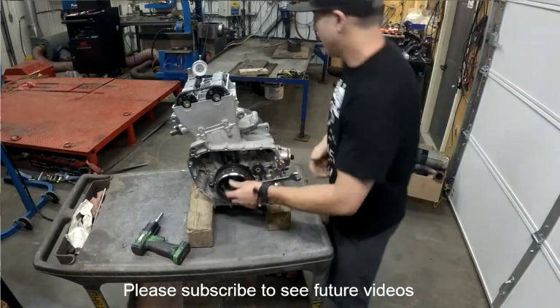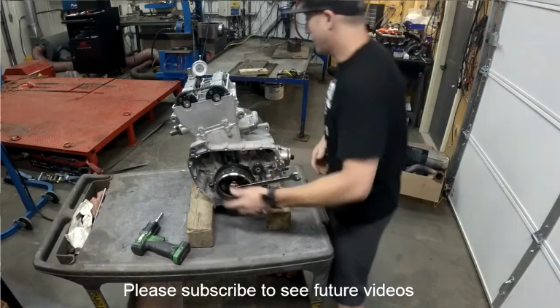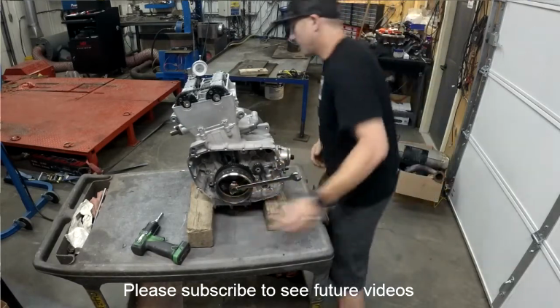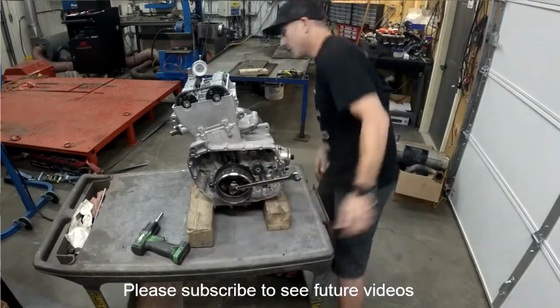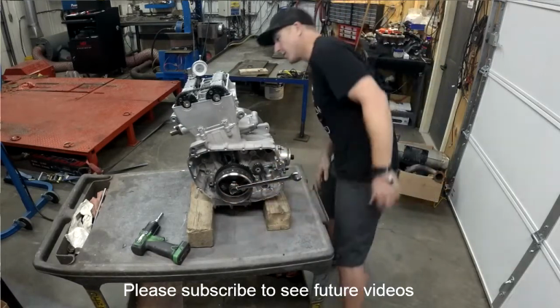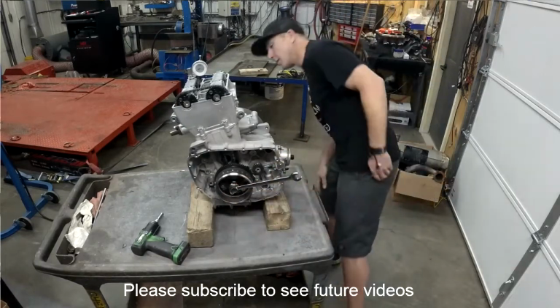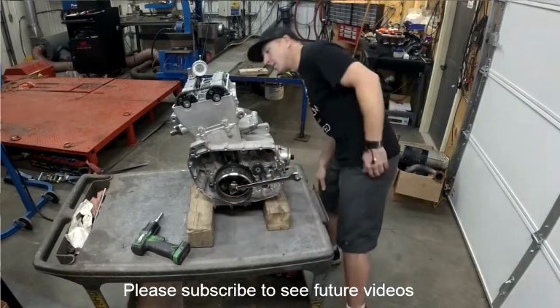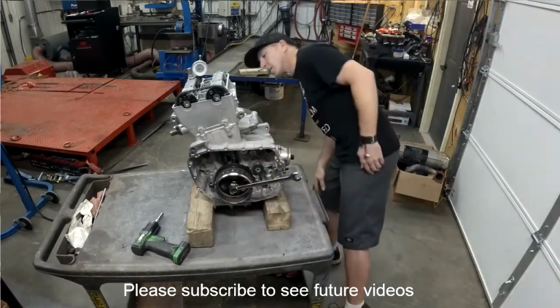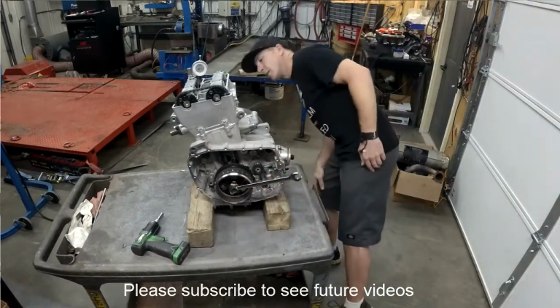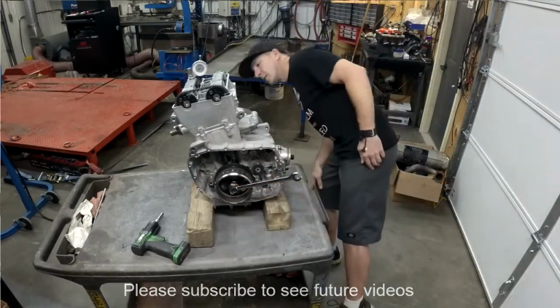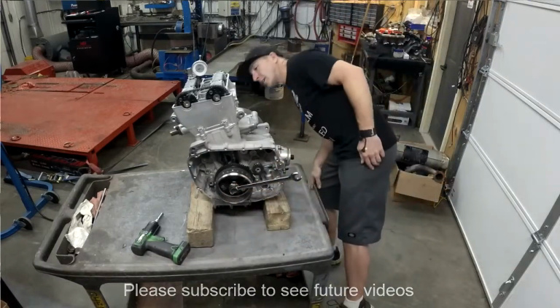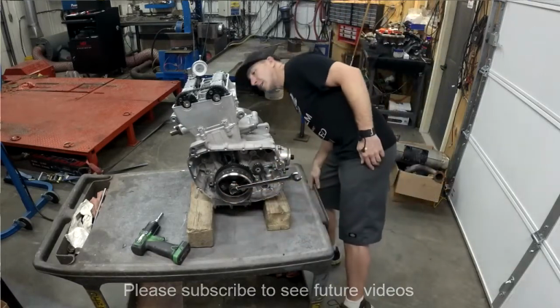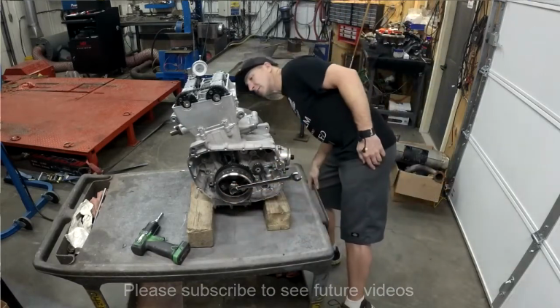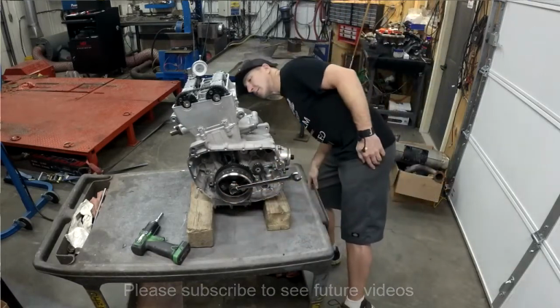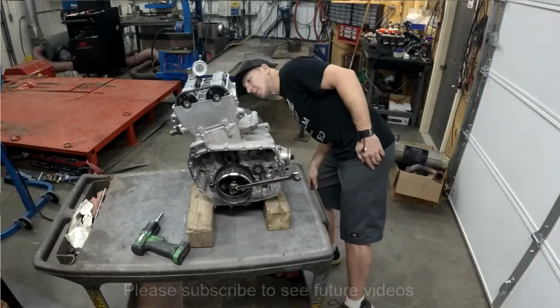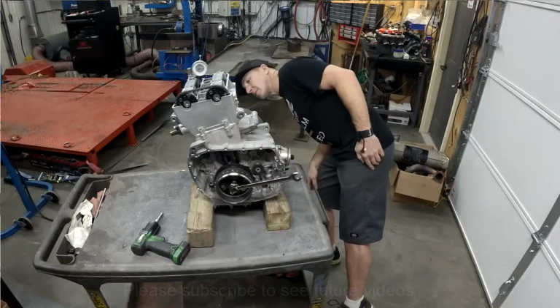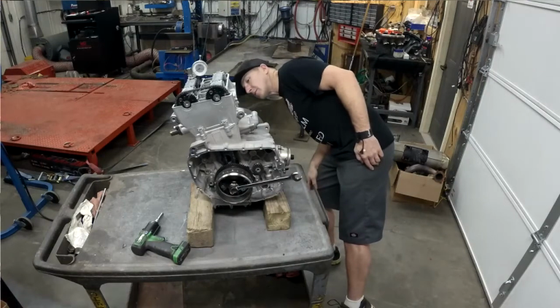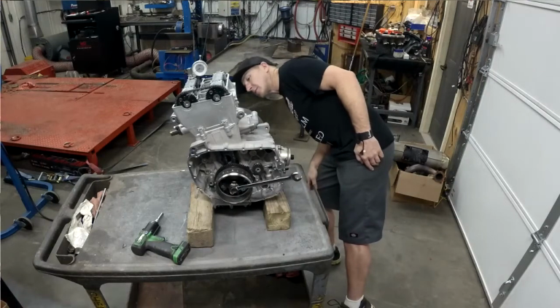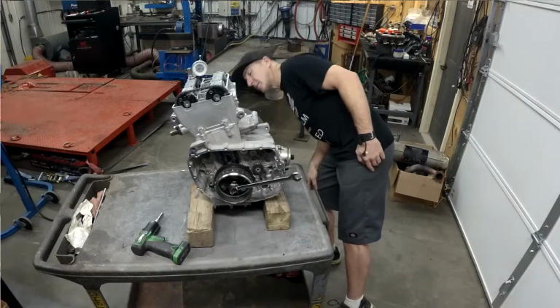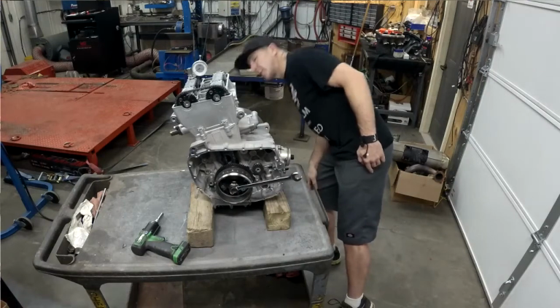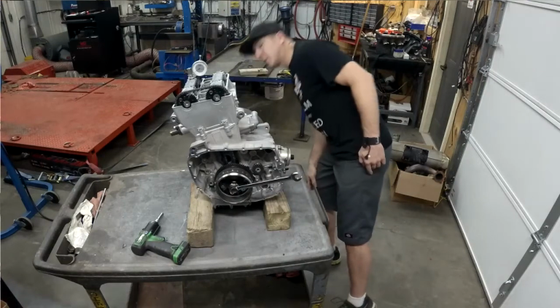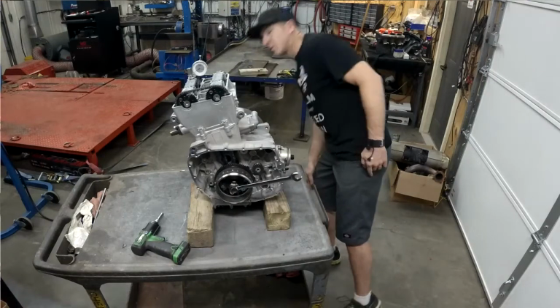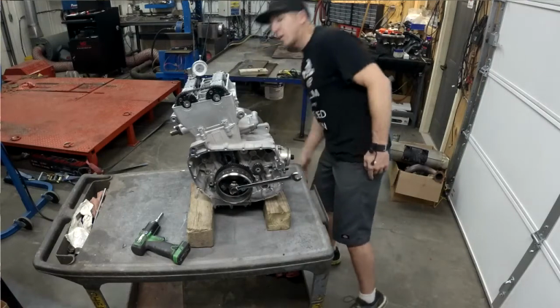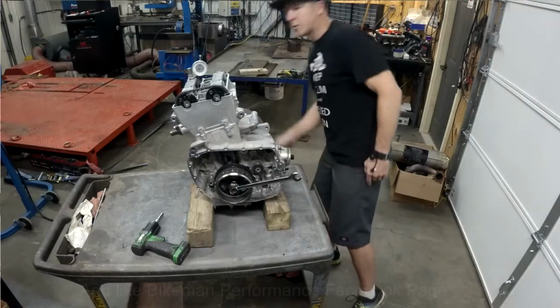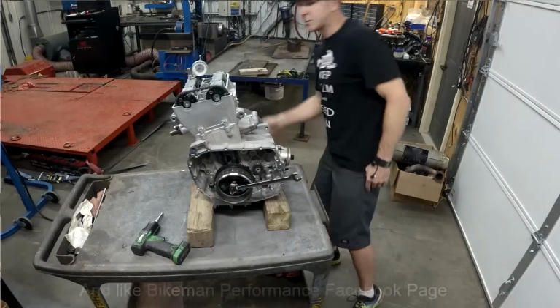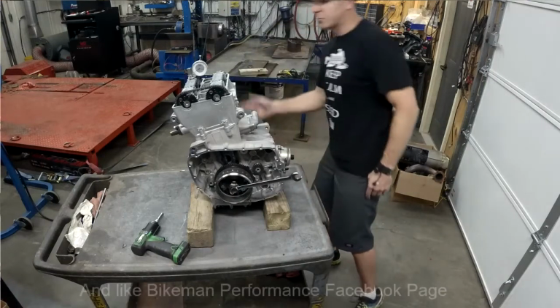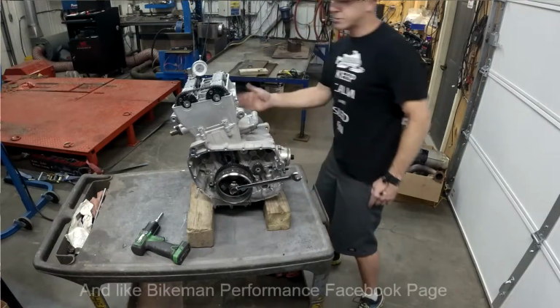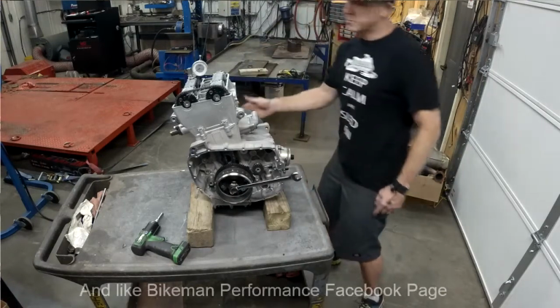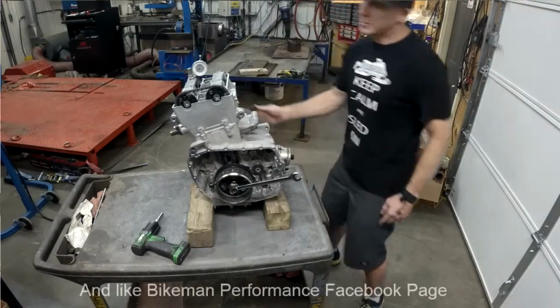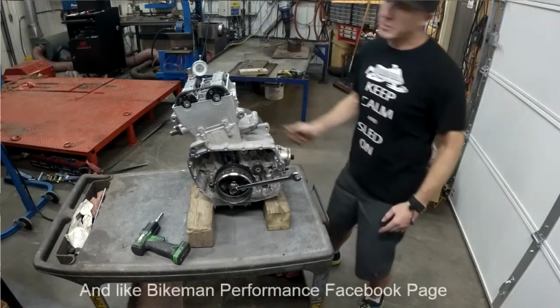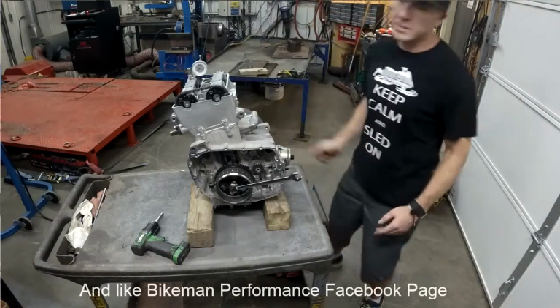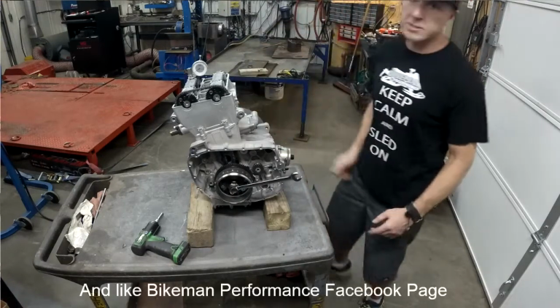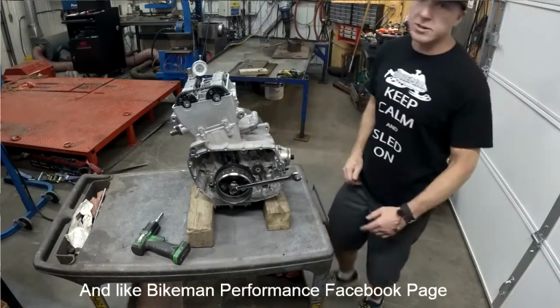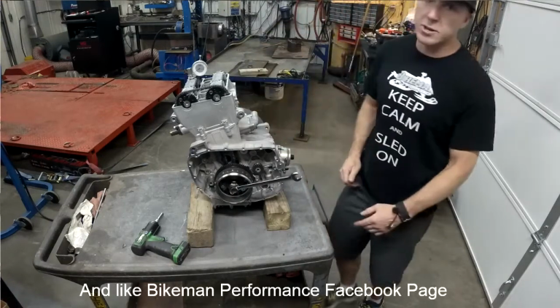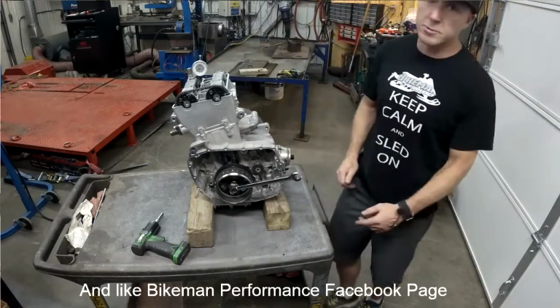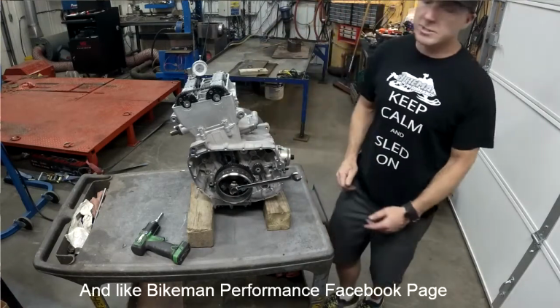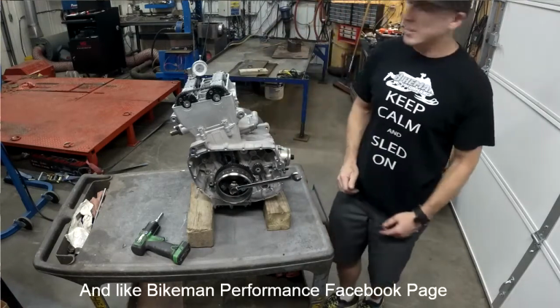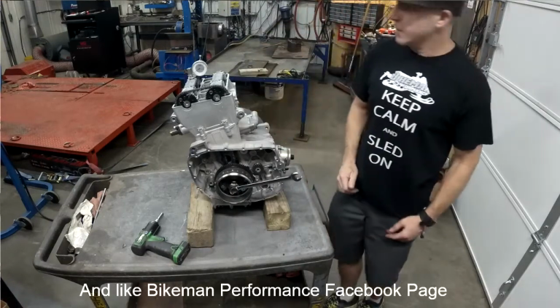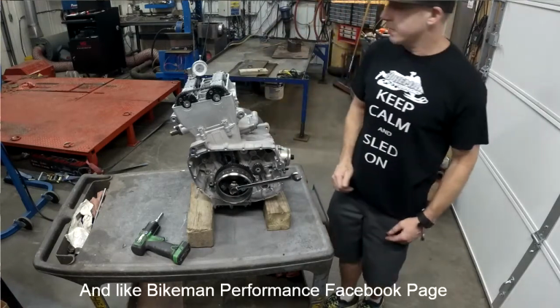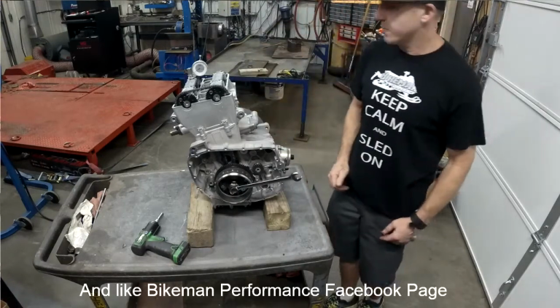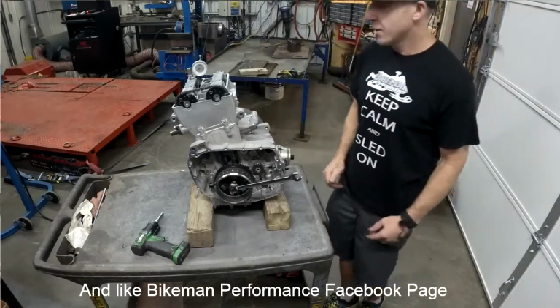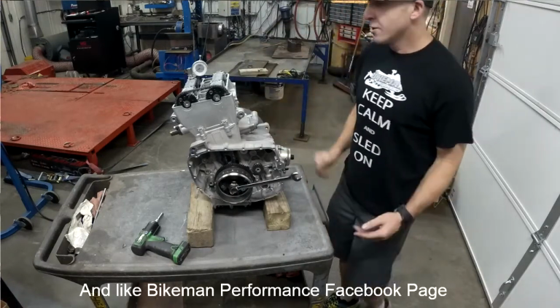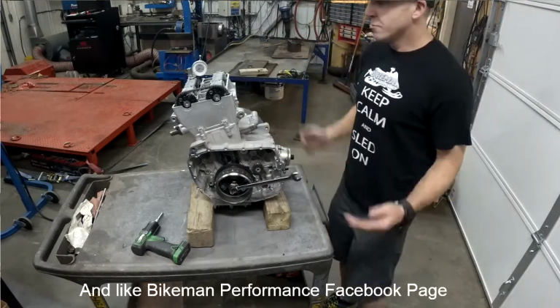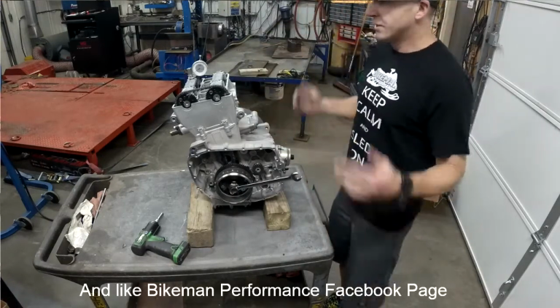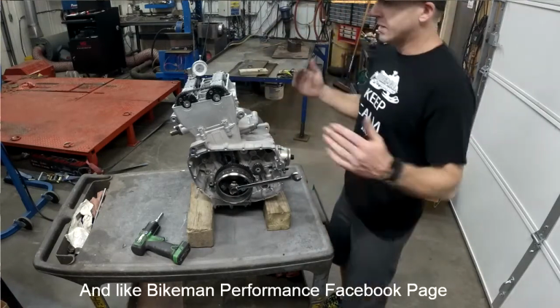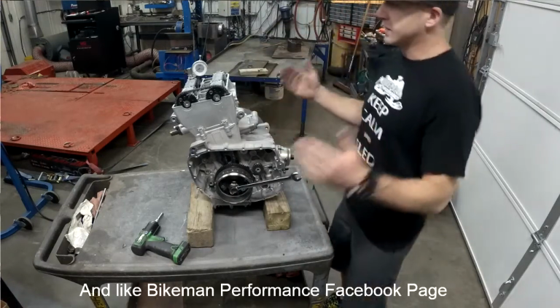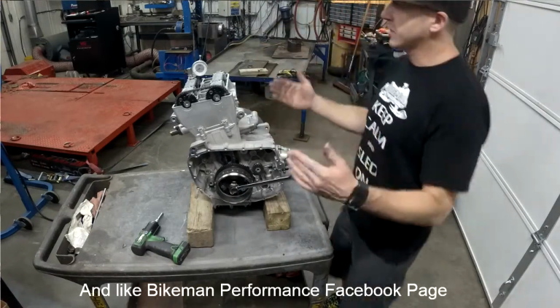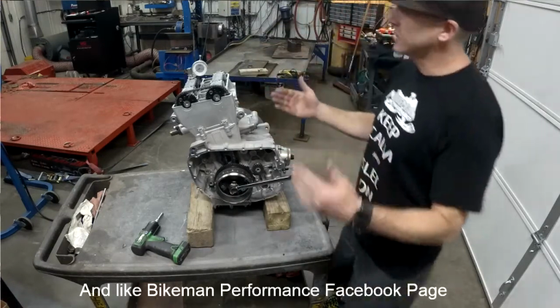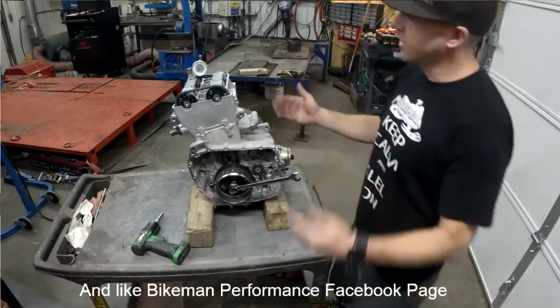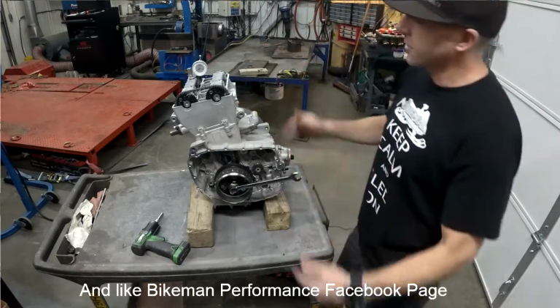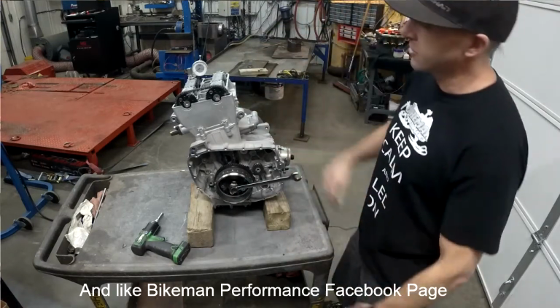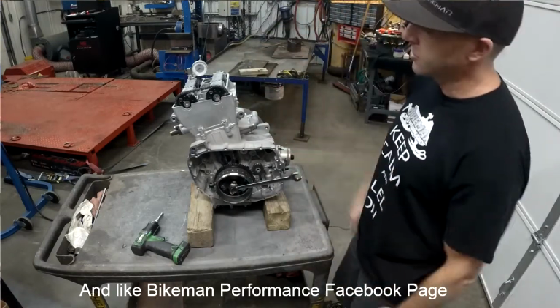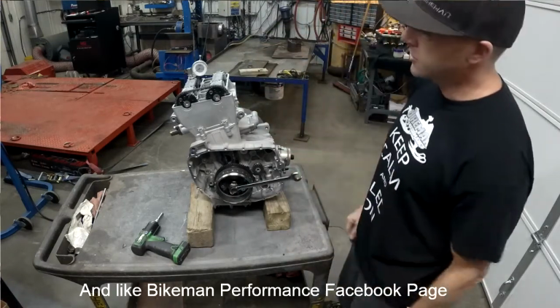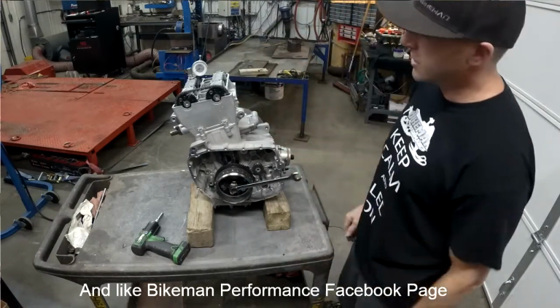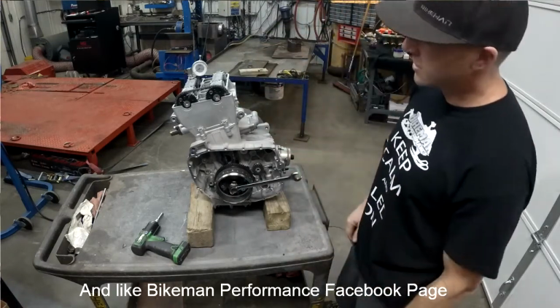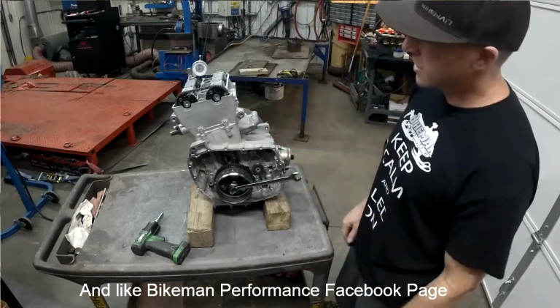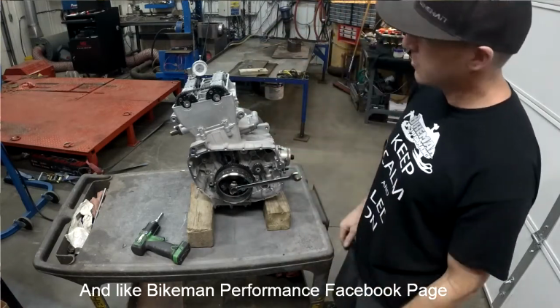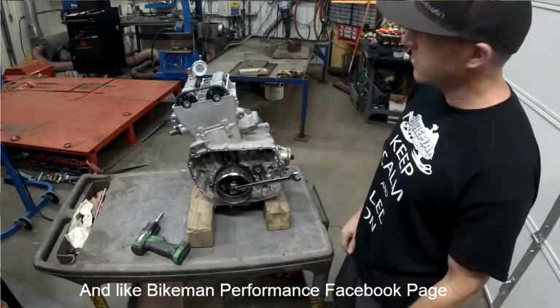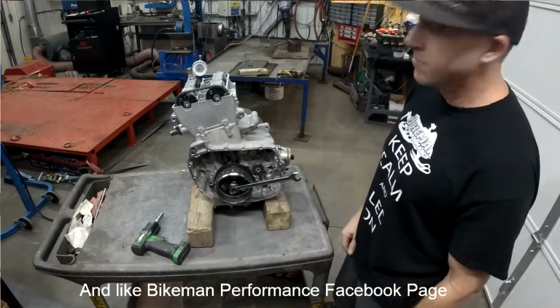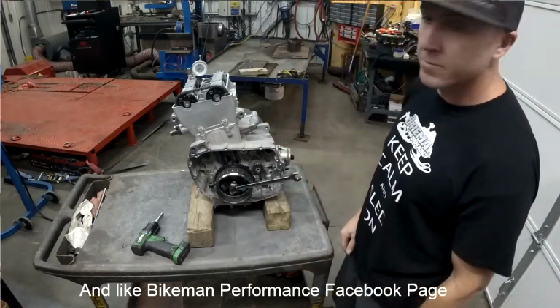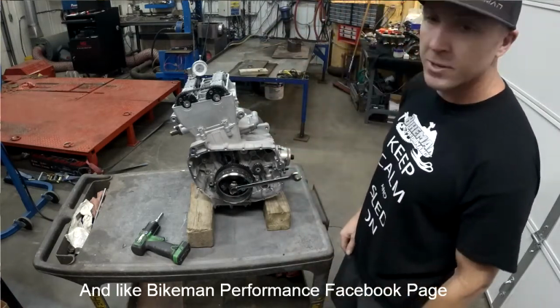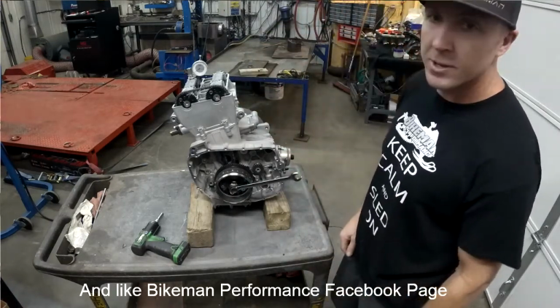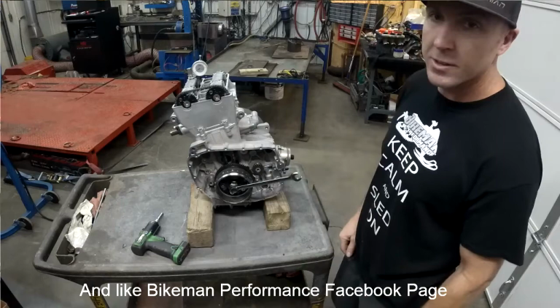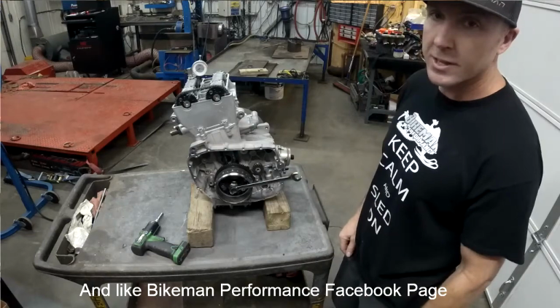And yes, this thing is right where it's supposed to be because it's already been set. But that's our Technical Tuesday segment. Thanks.